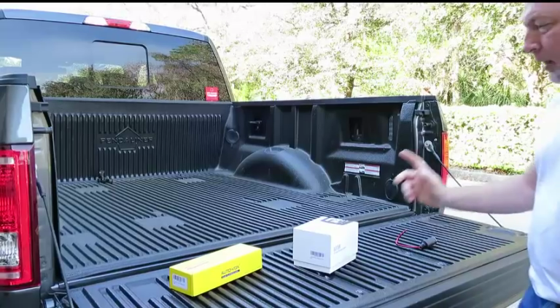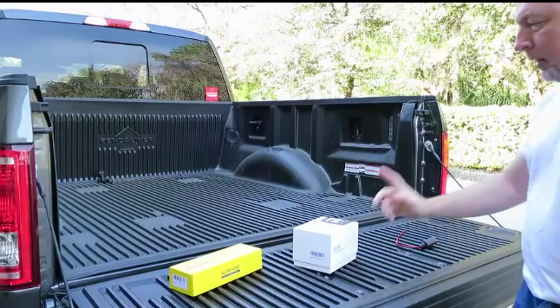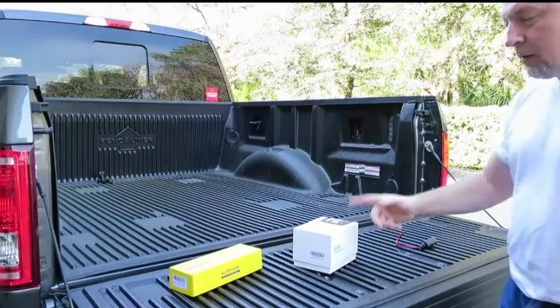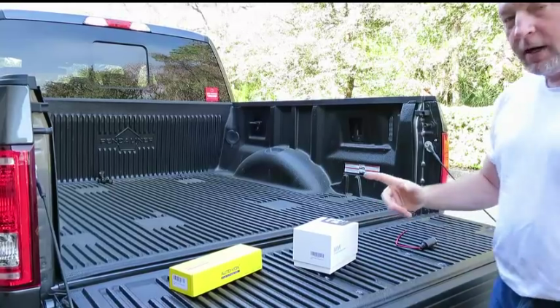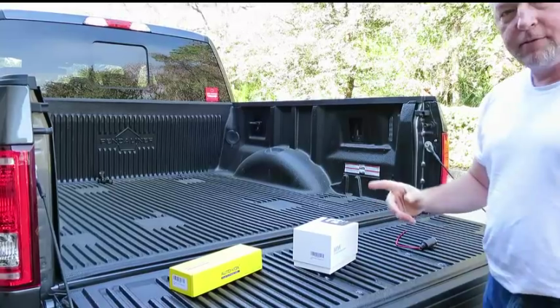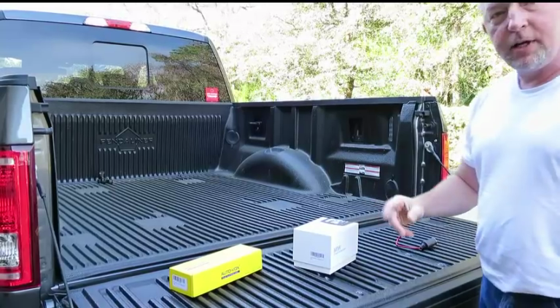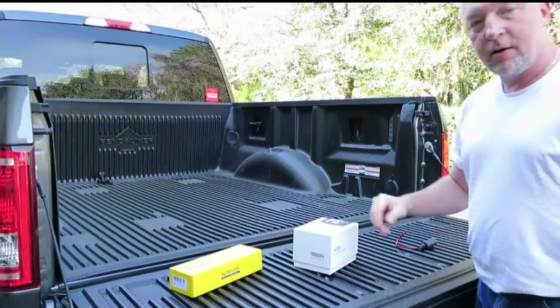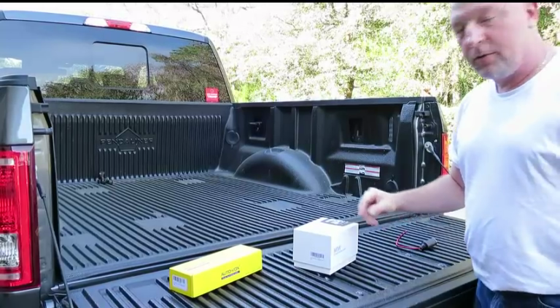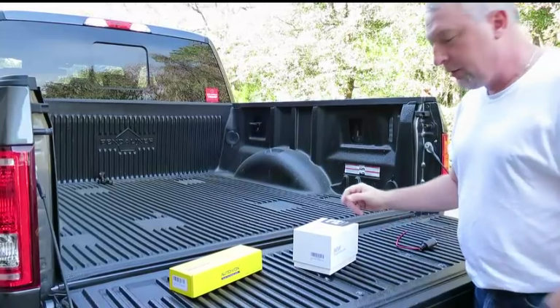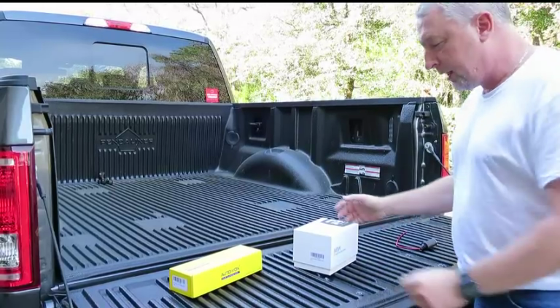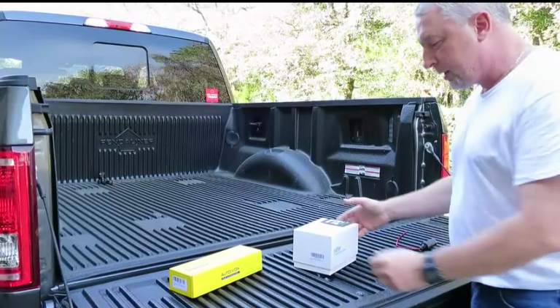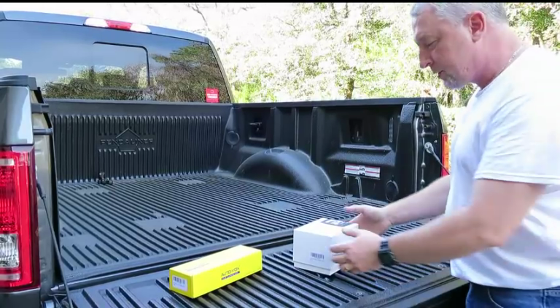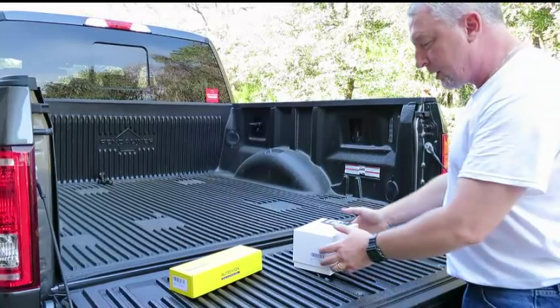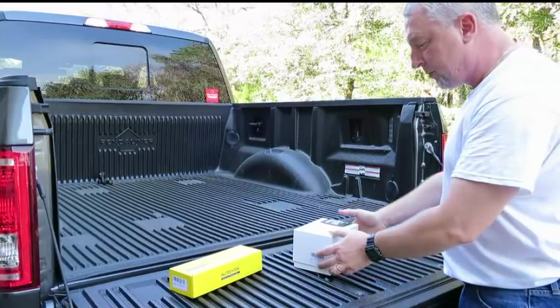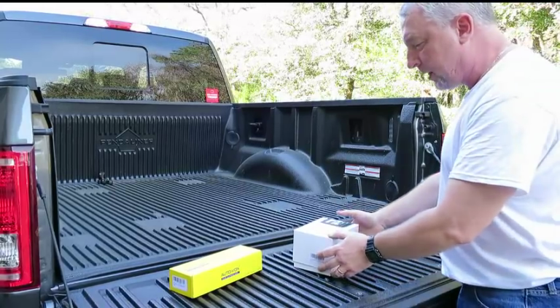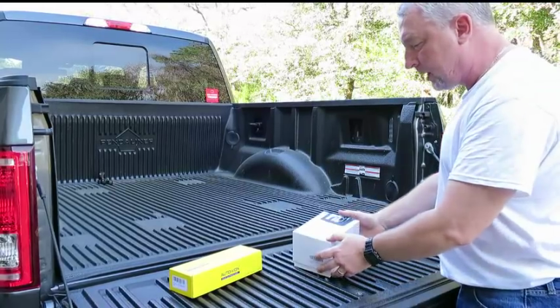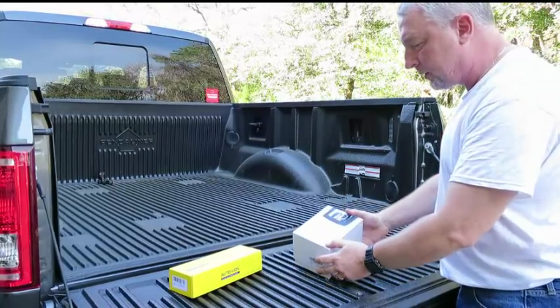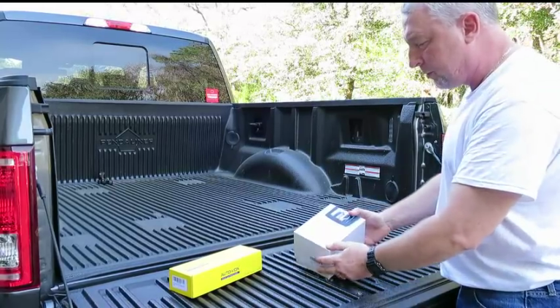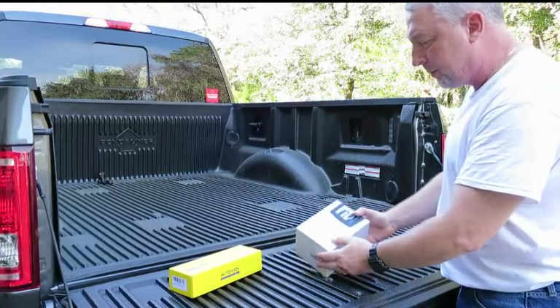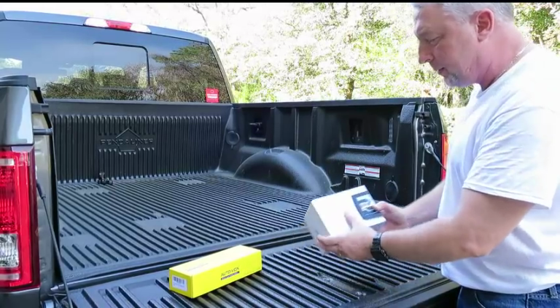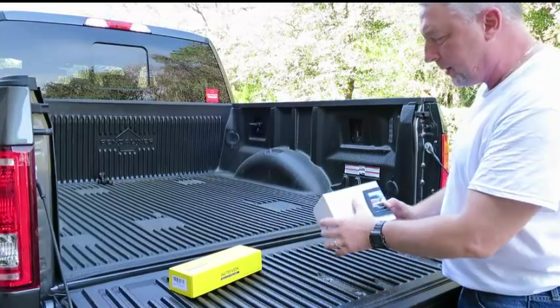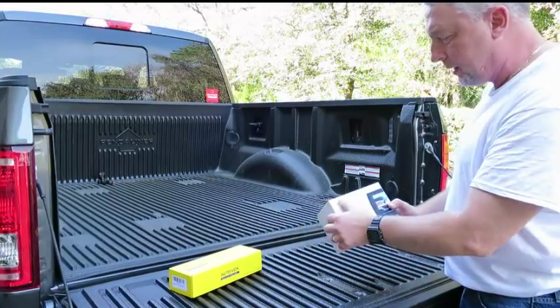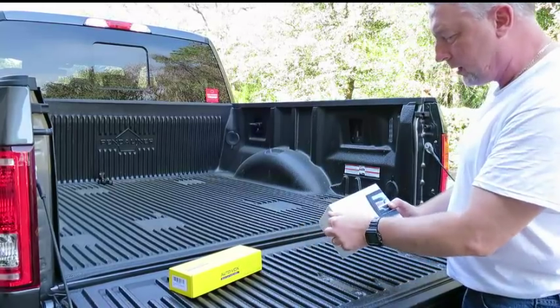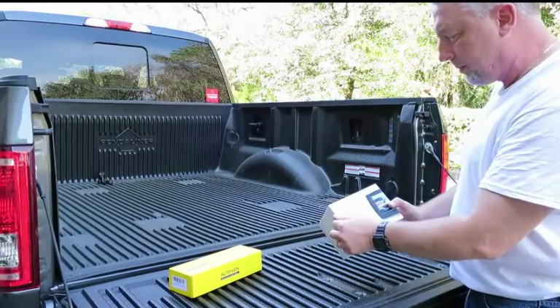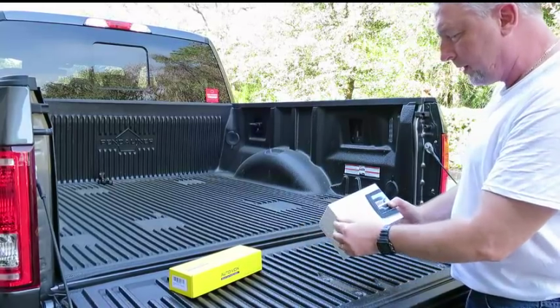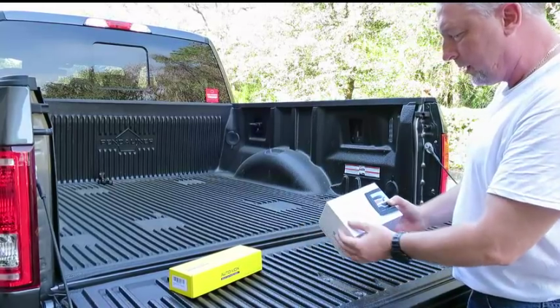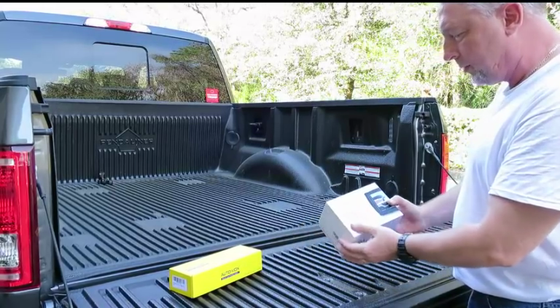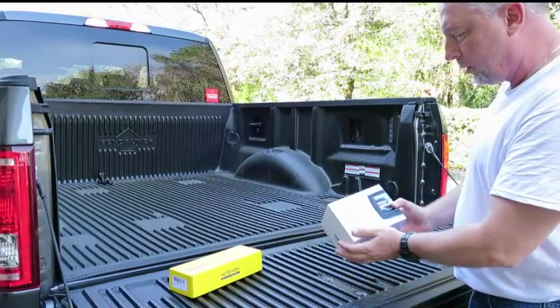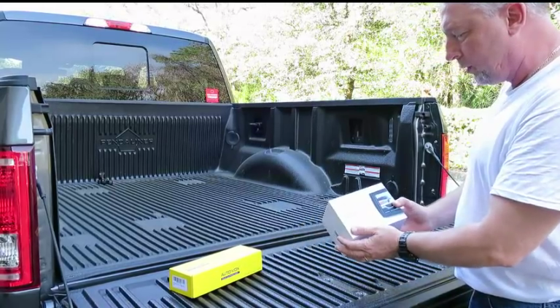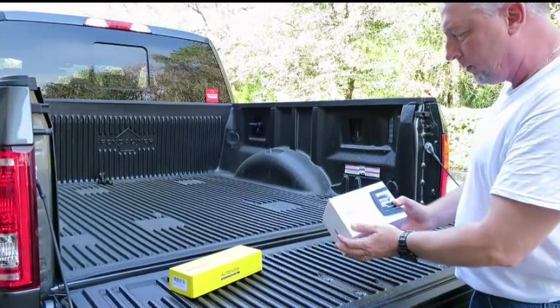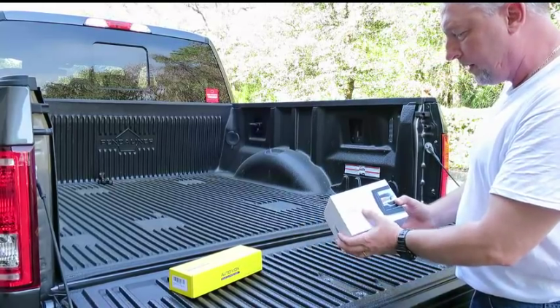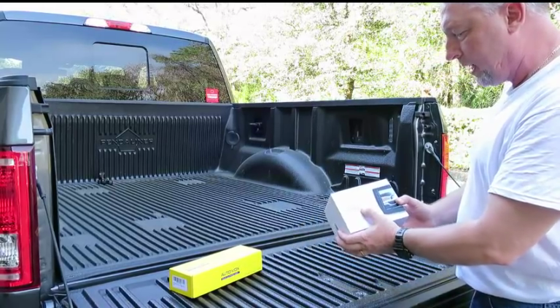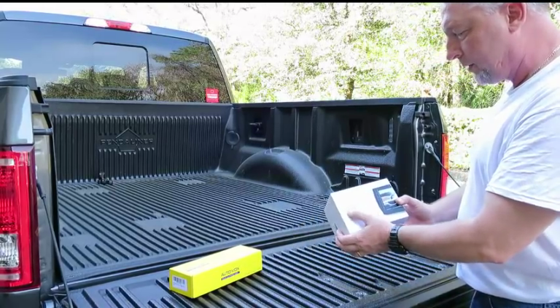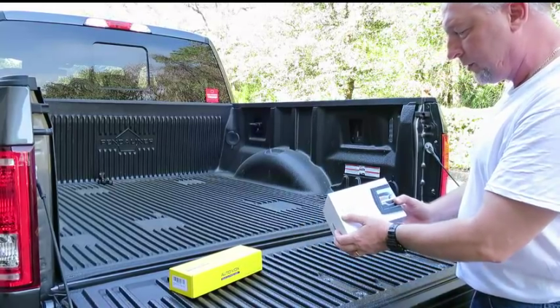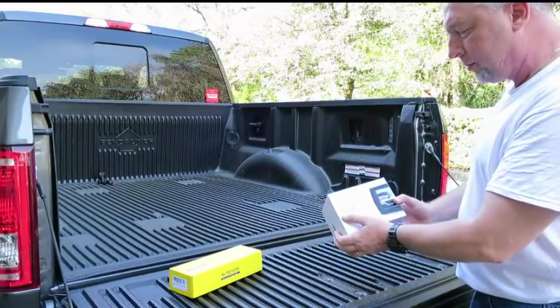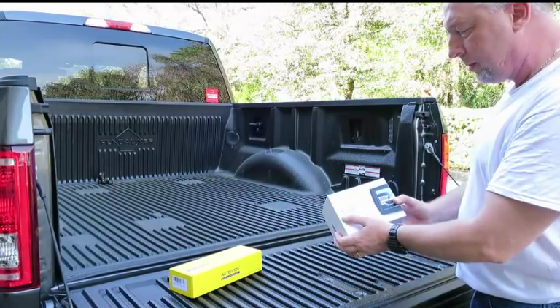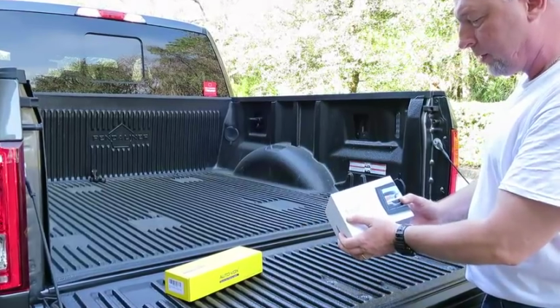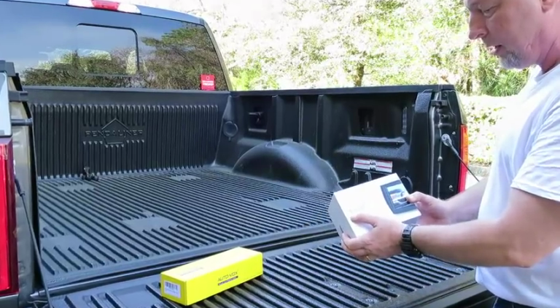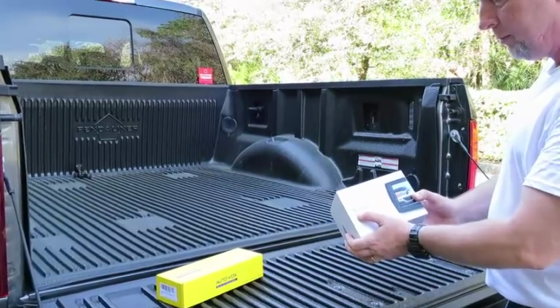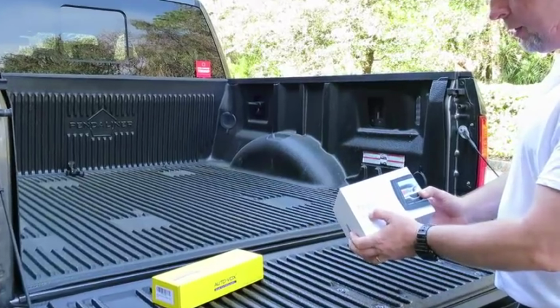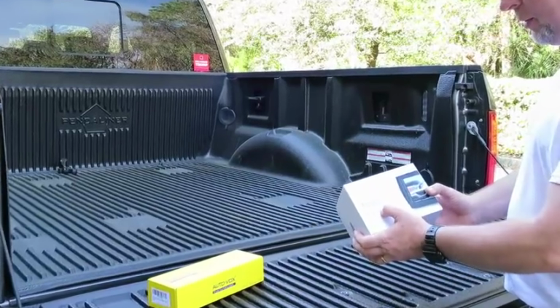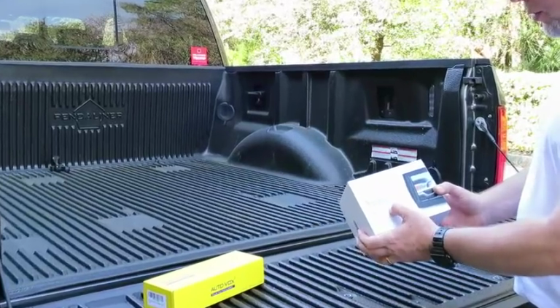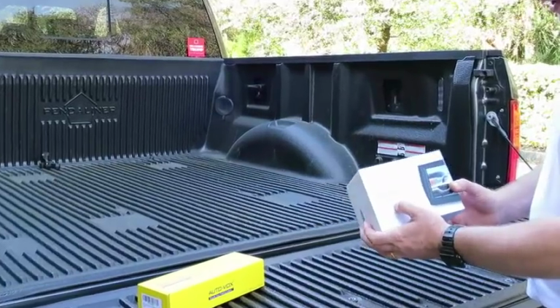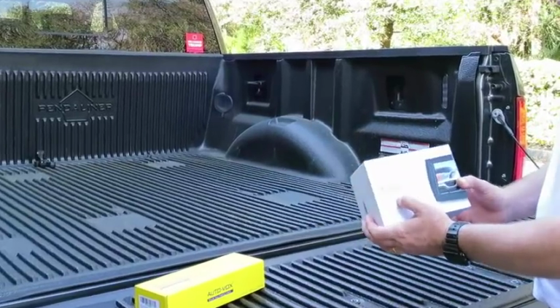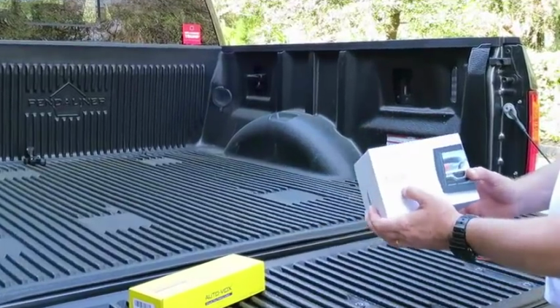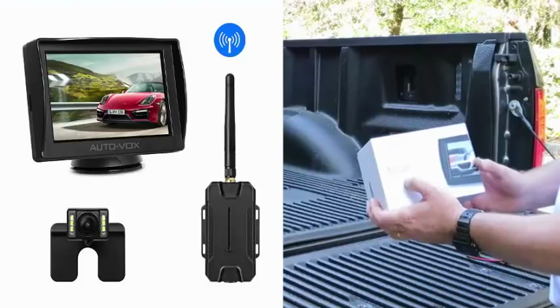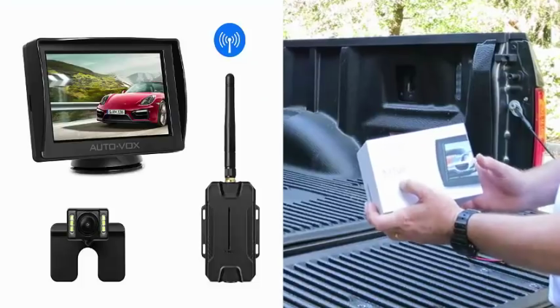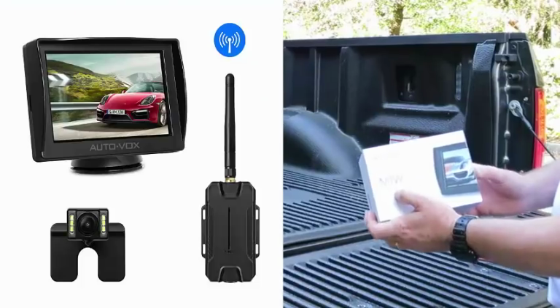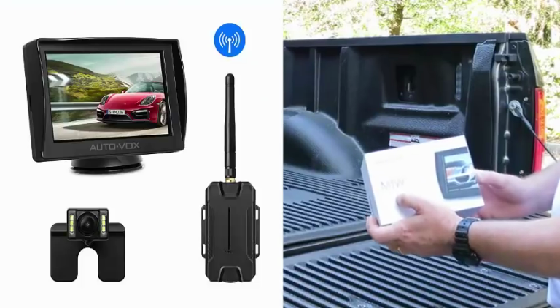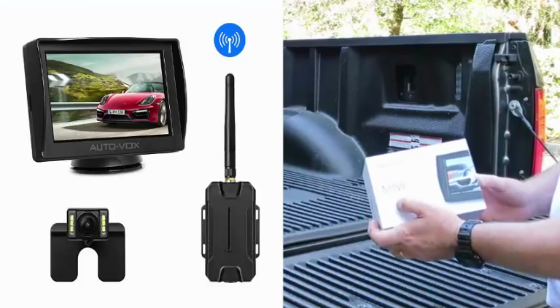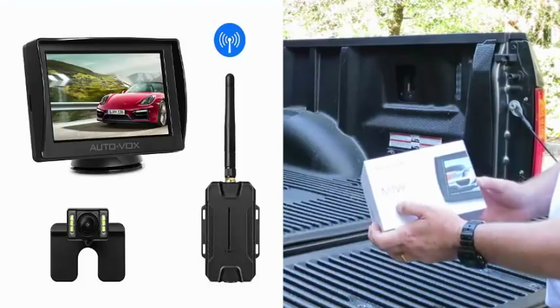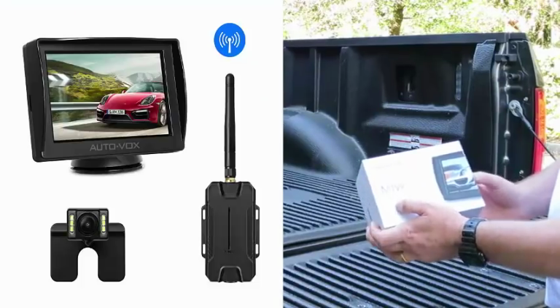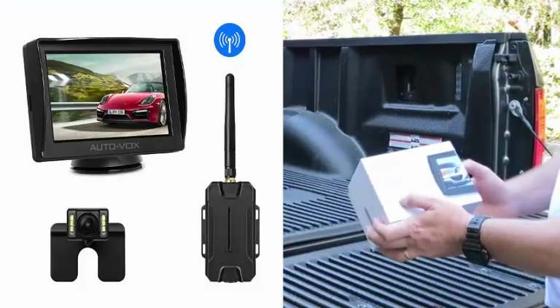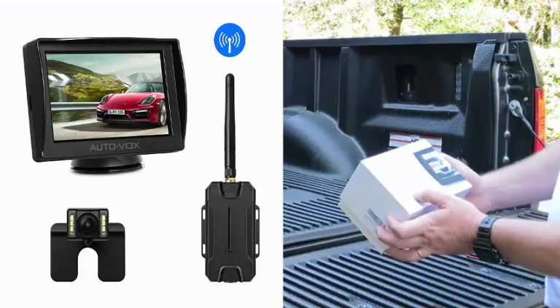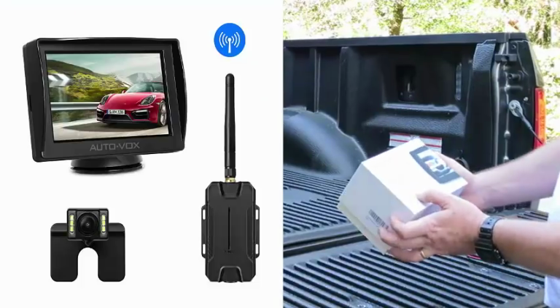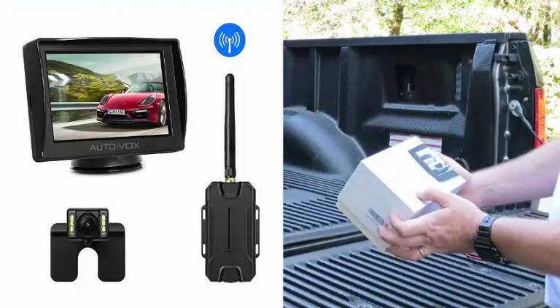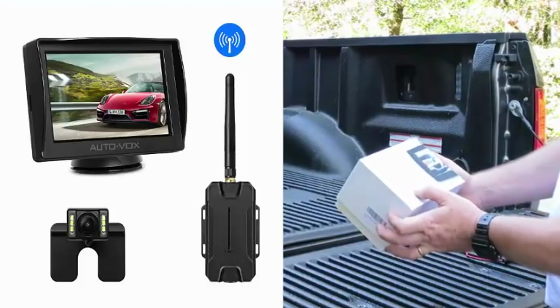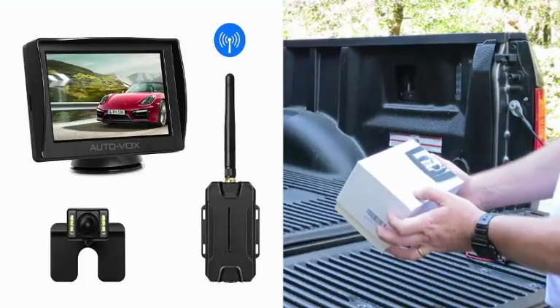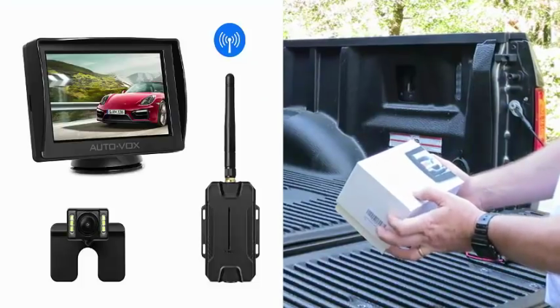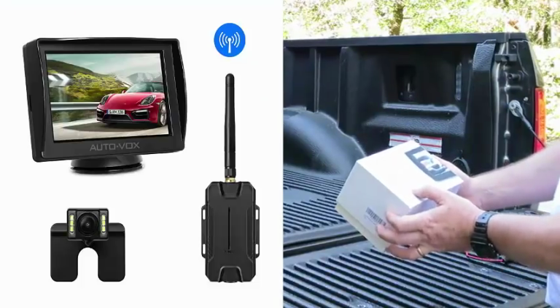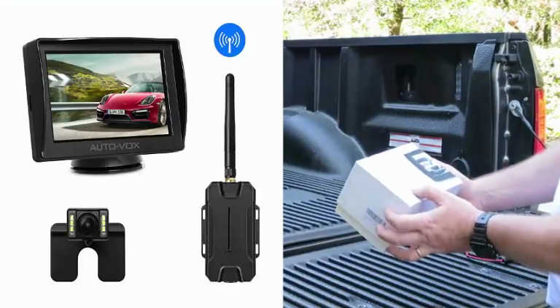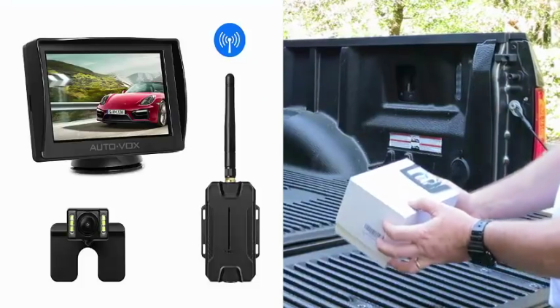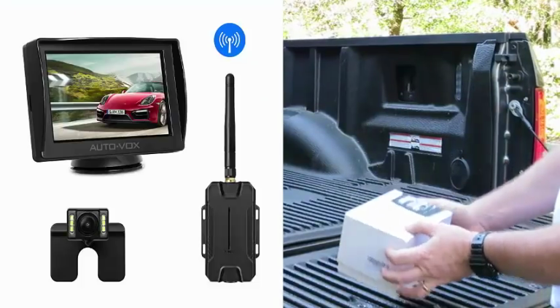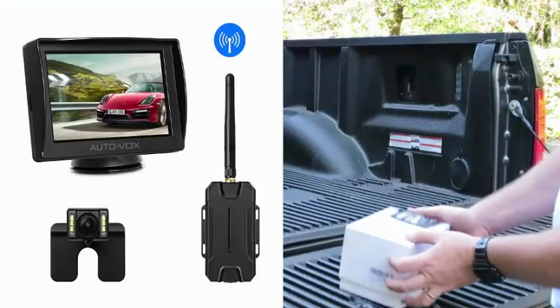Here I've got a really interesting product. It's made by a company named AutoVox, model MW1. This is a wireless parking system.